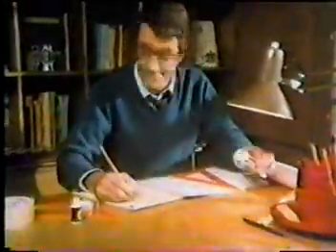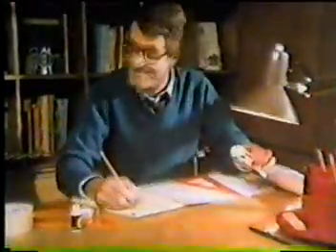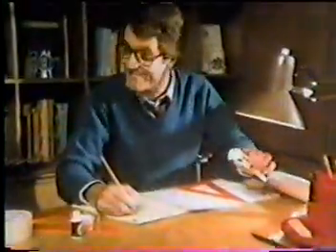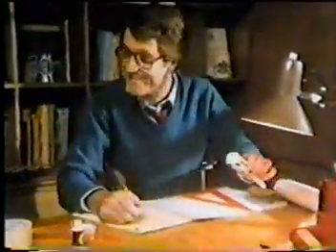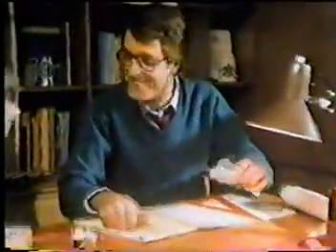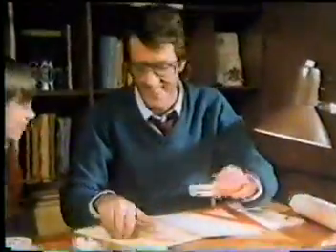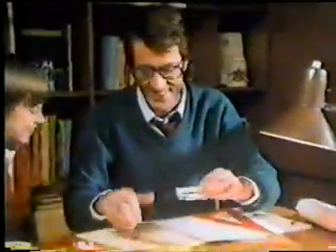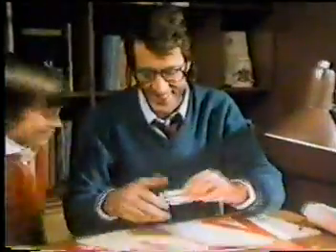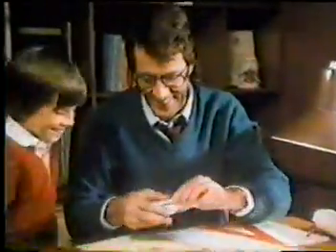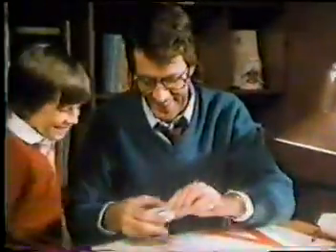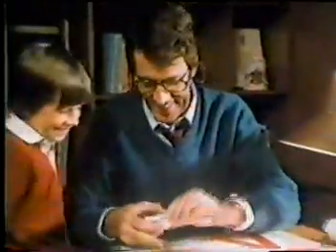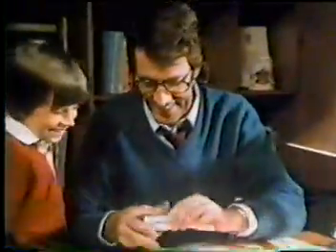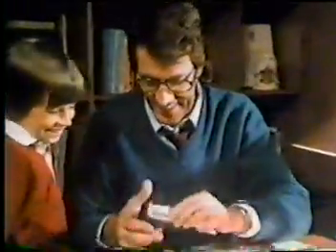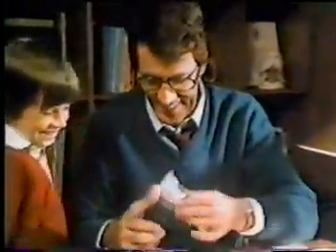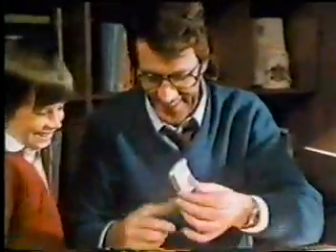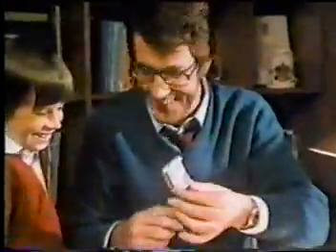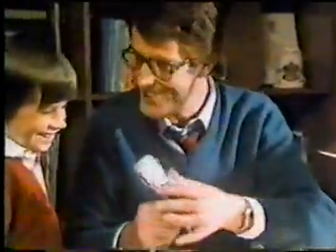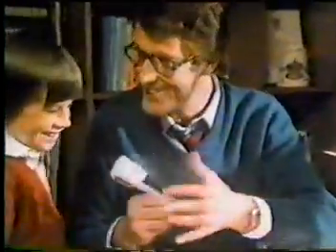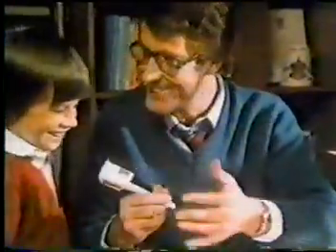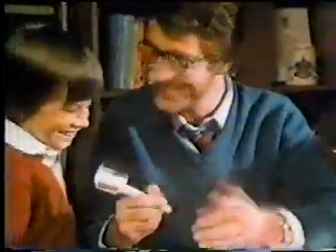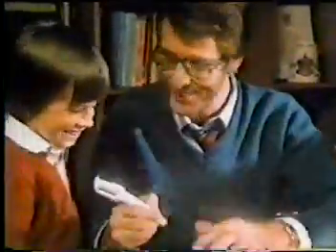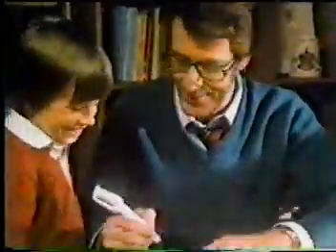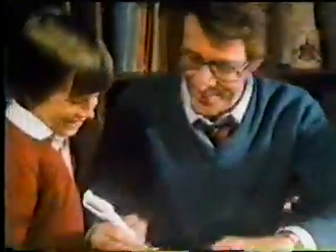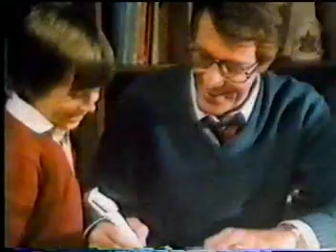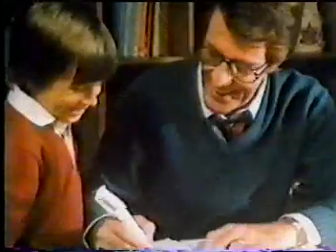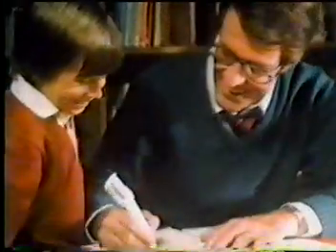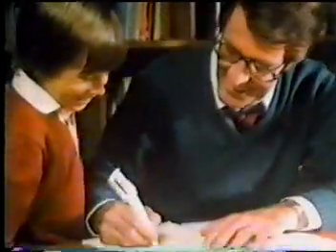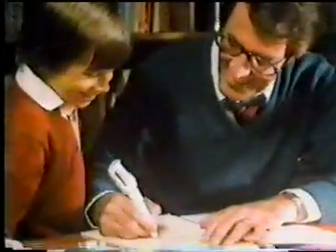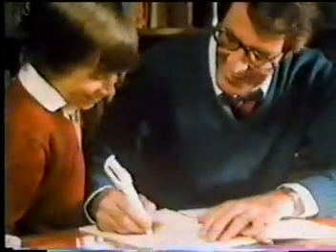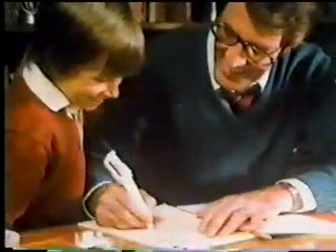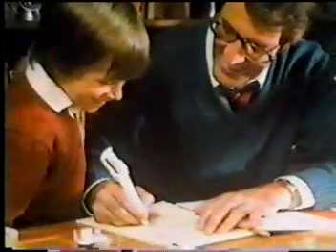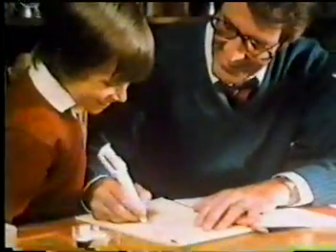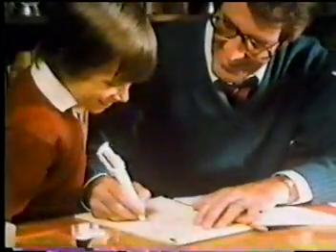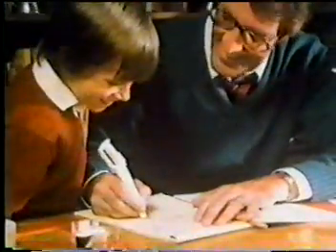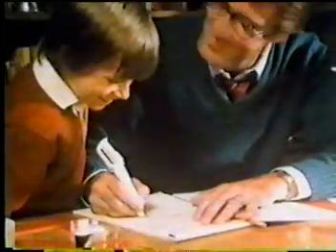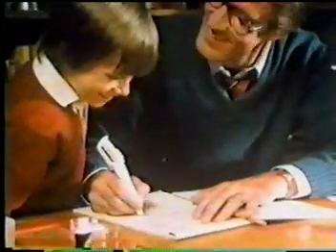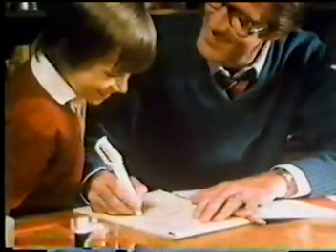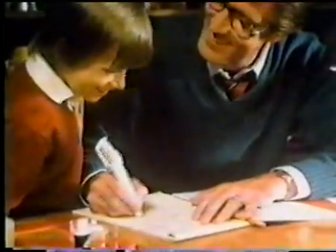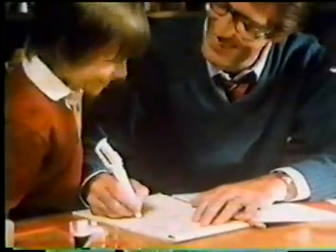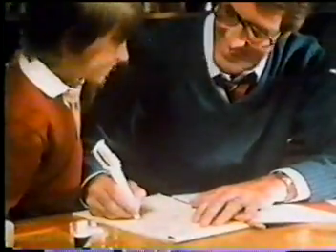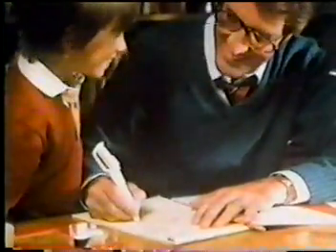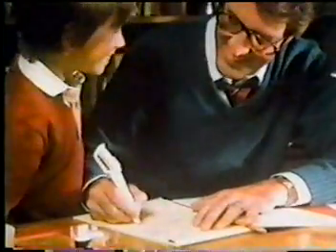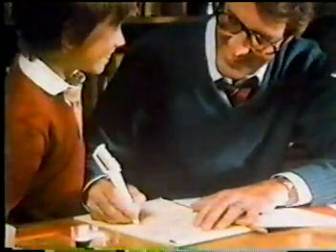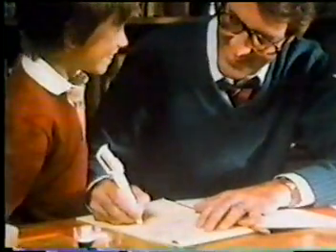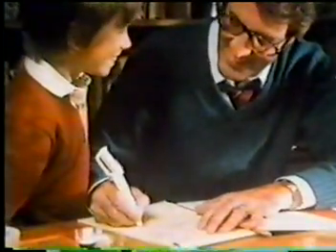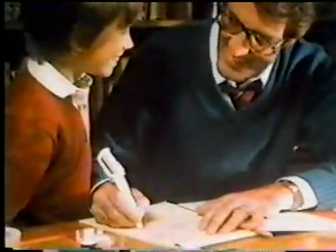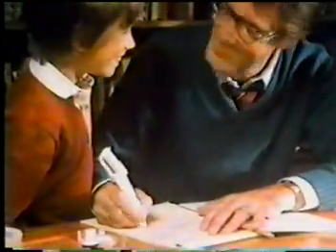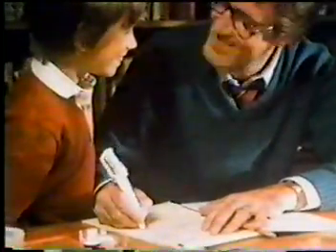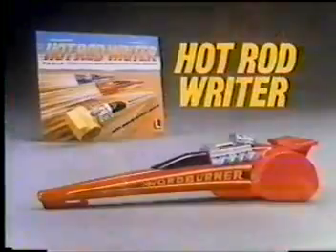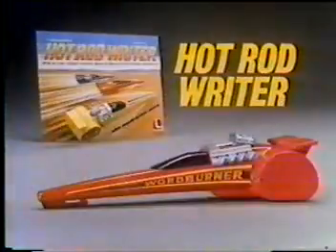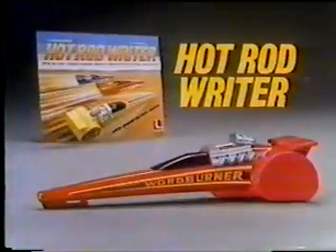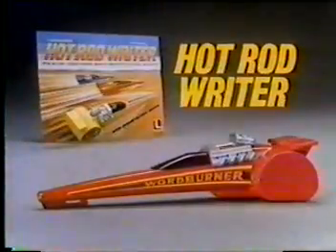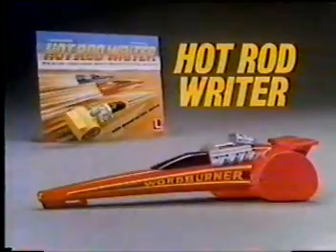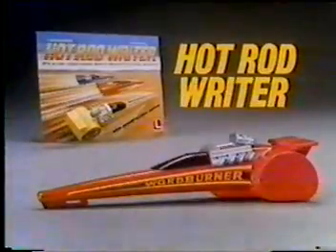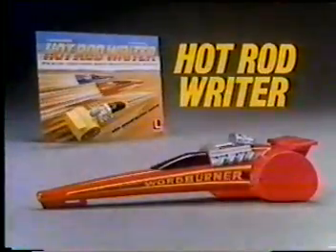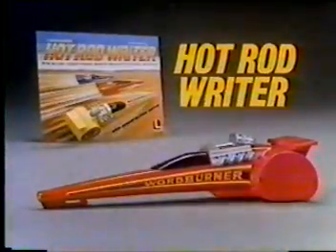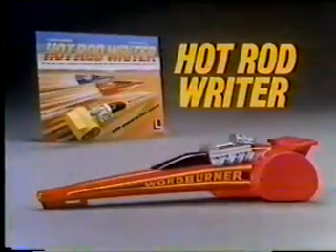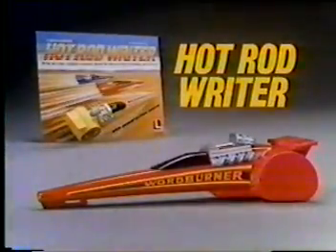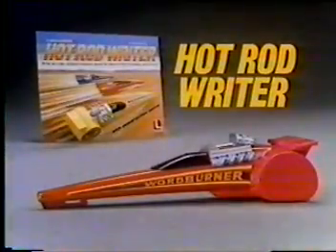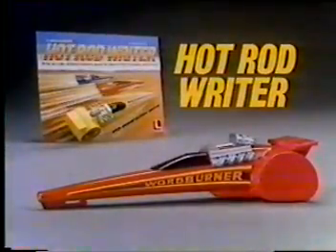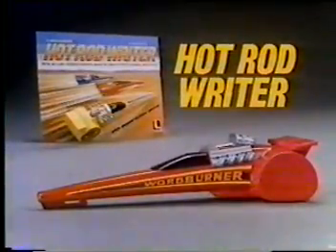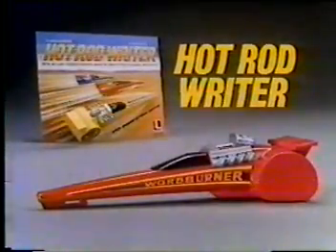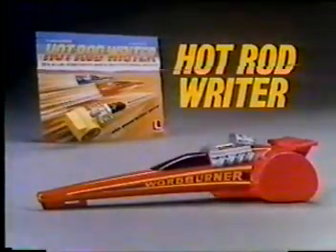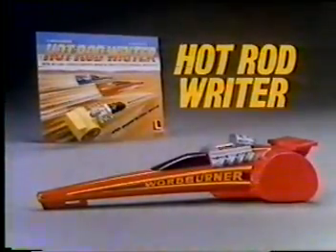Hot Rod Rider, you can race it again. Hot Rod Rider, you can switch to a pen. Hot Rod Rider, a car and ballpoint pen.